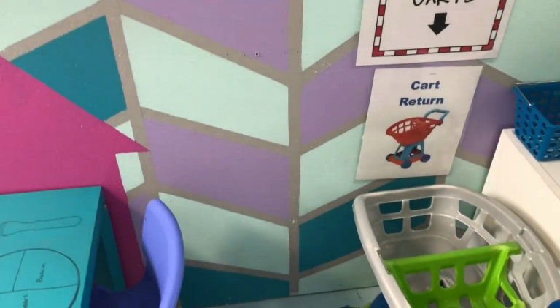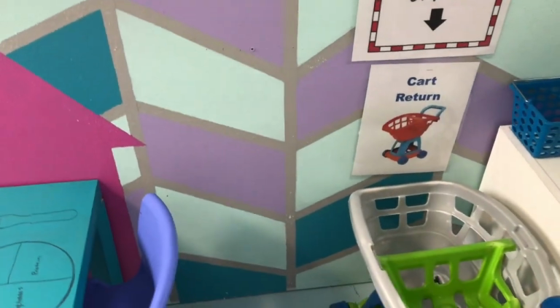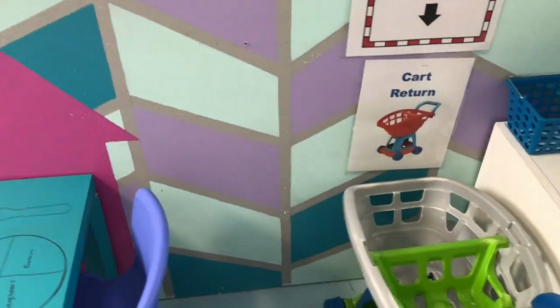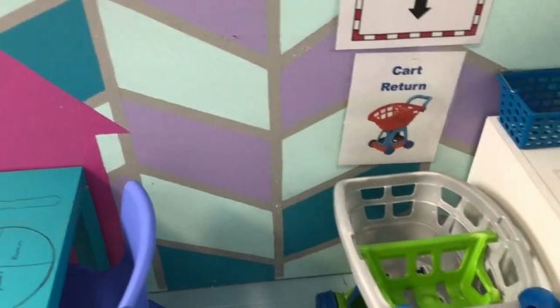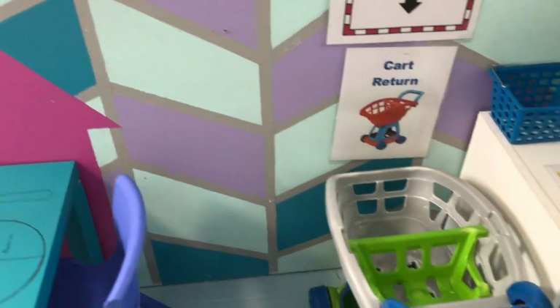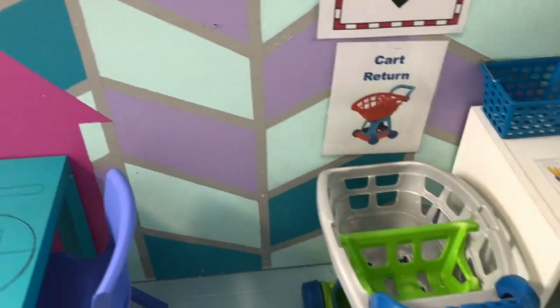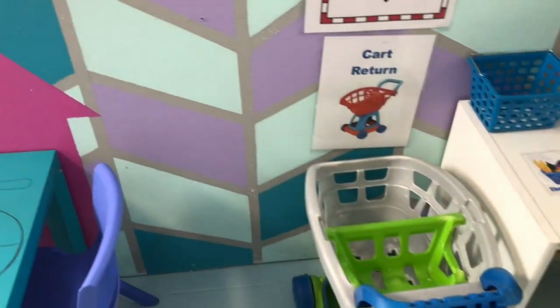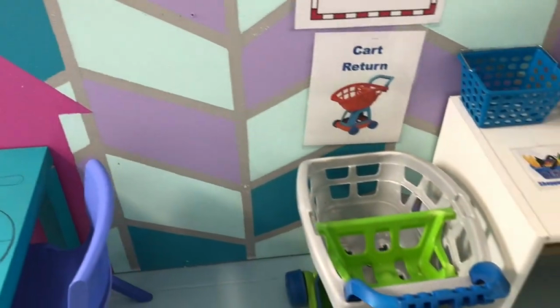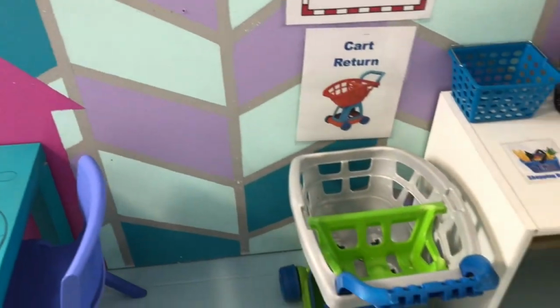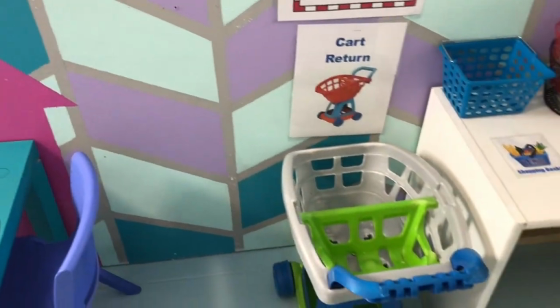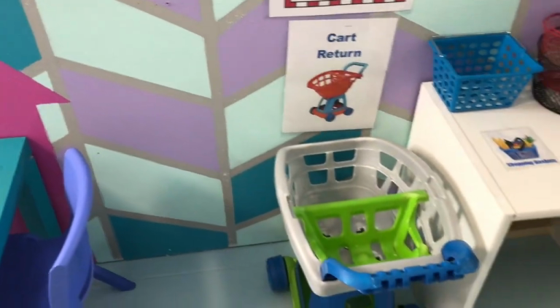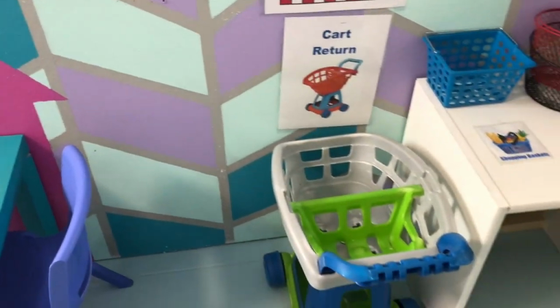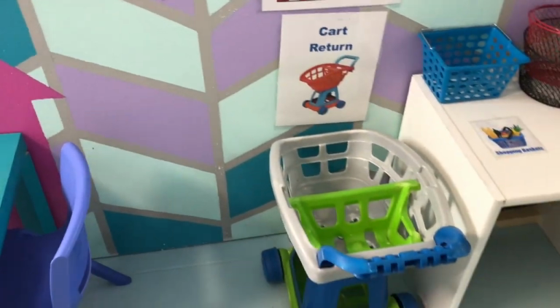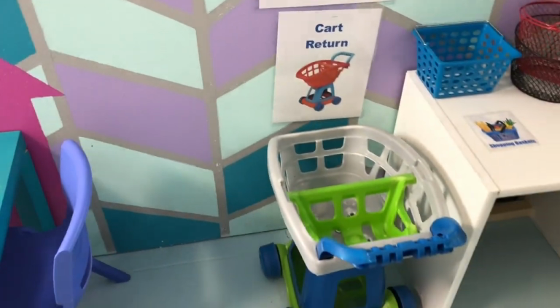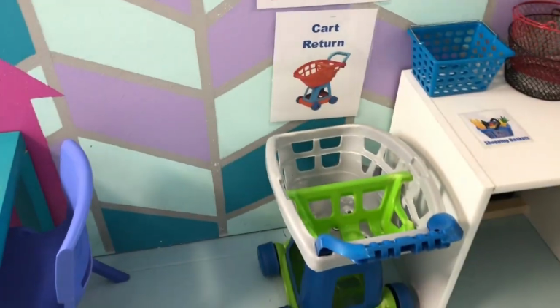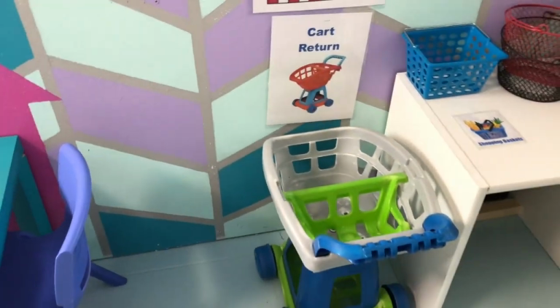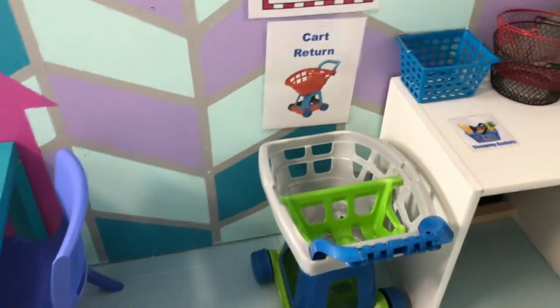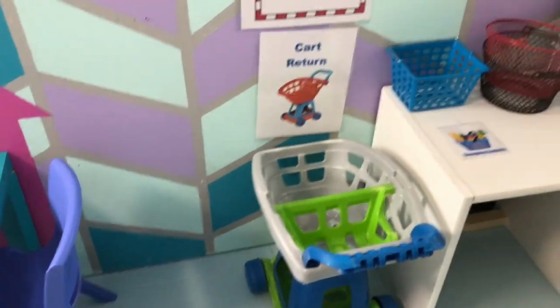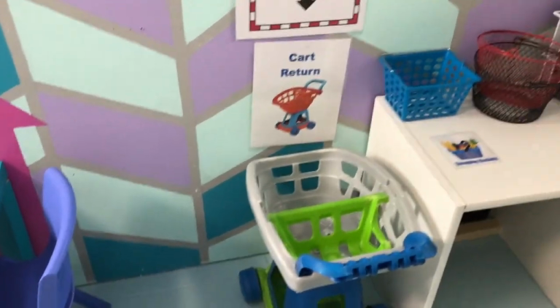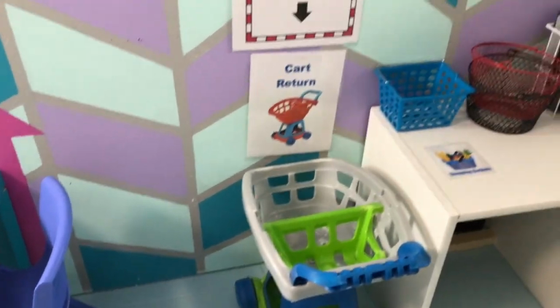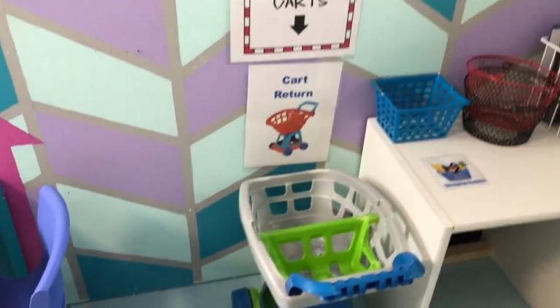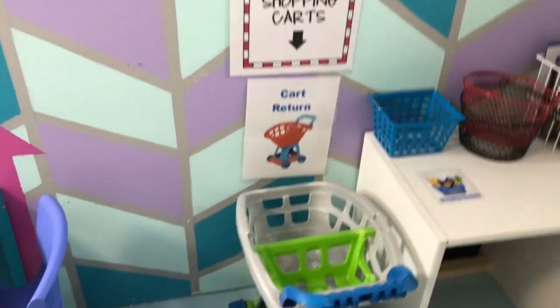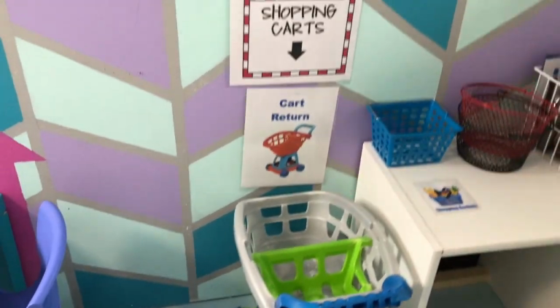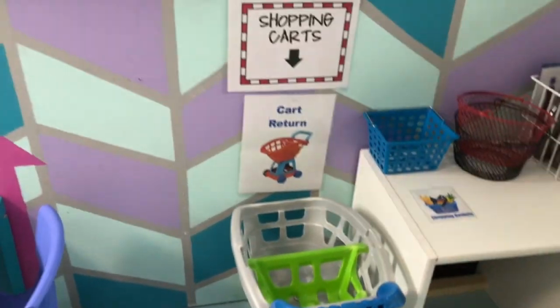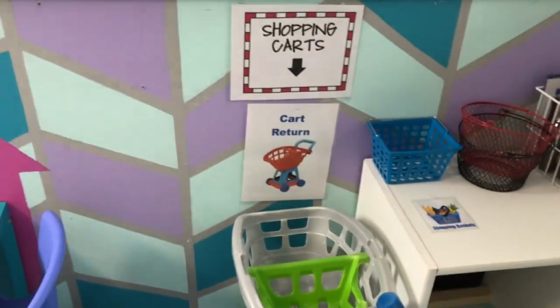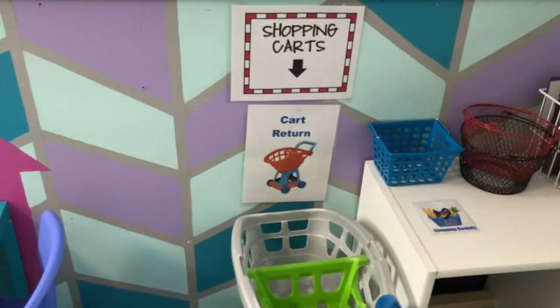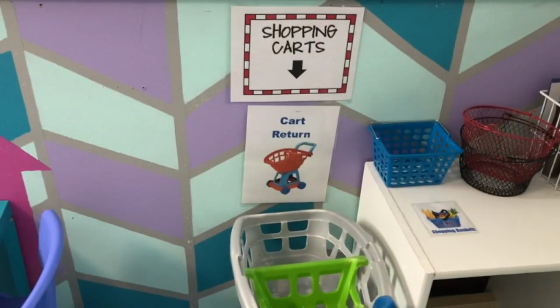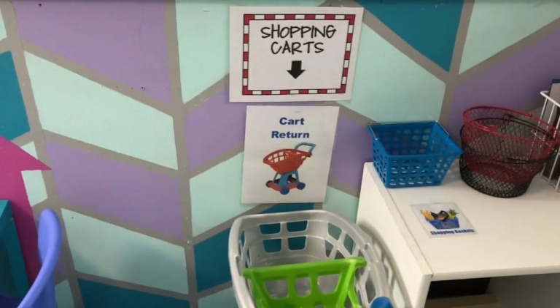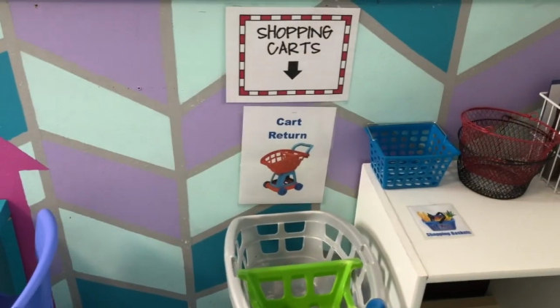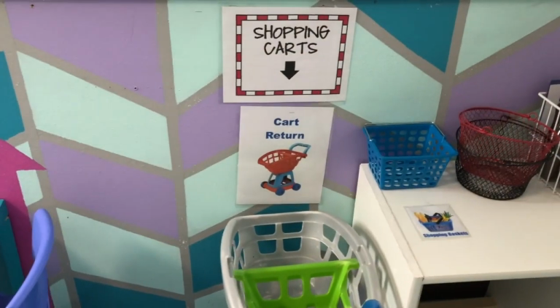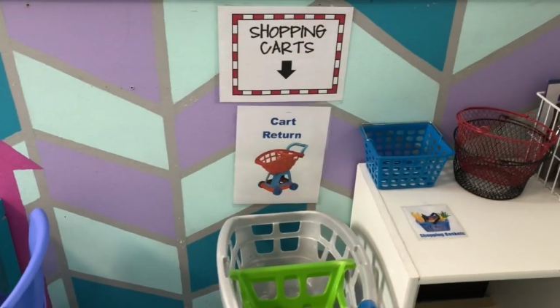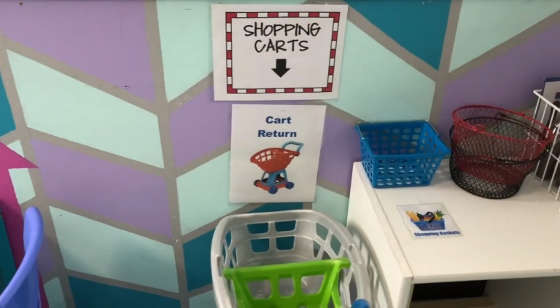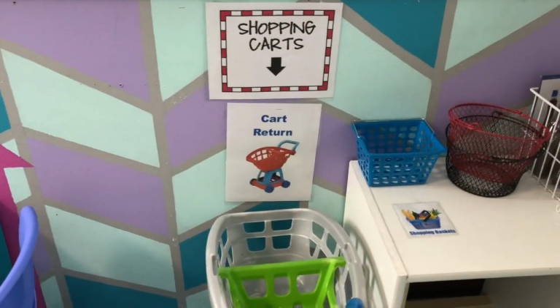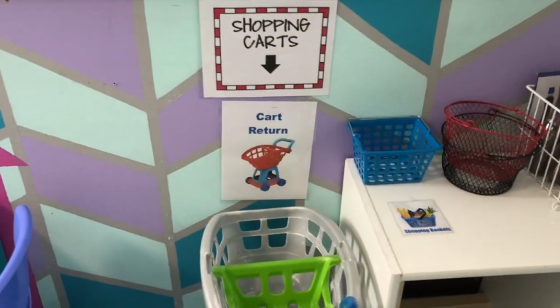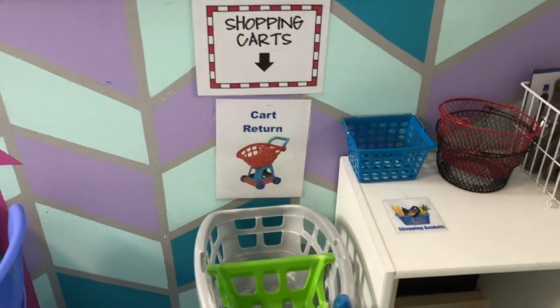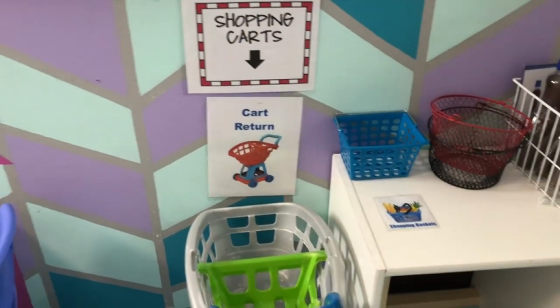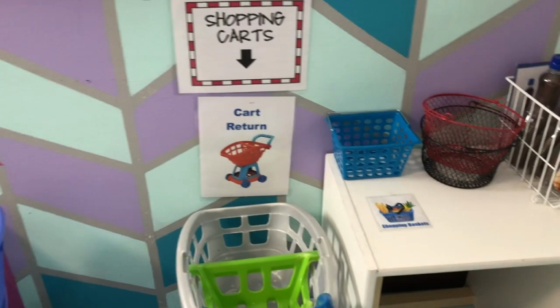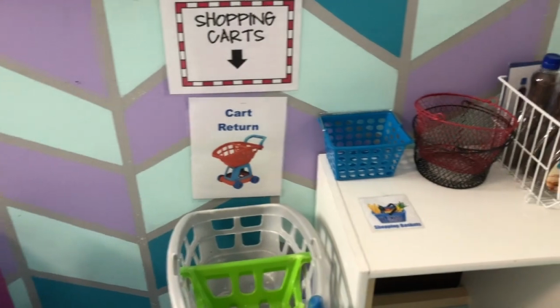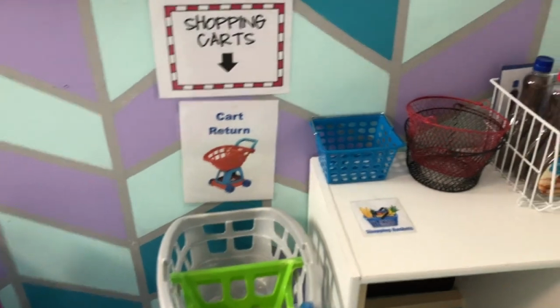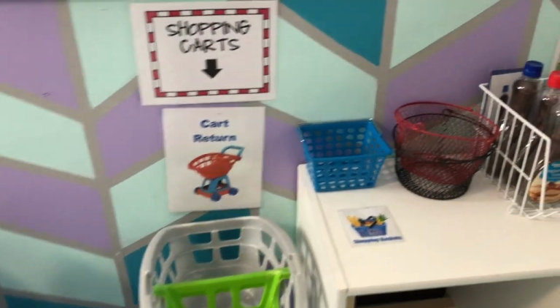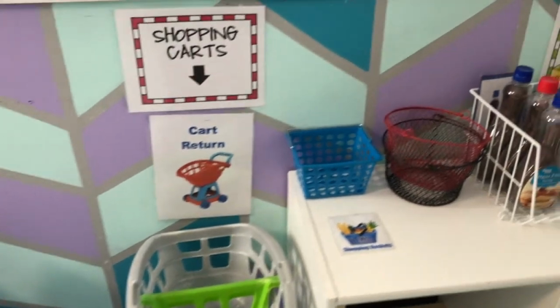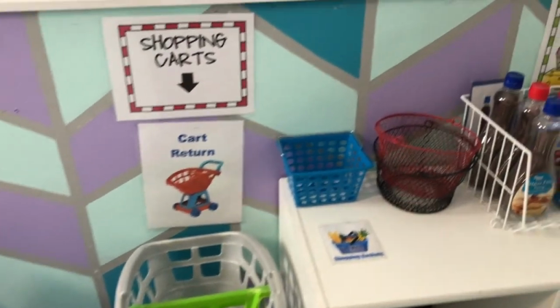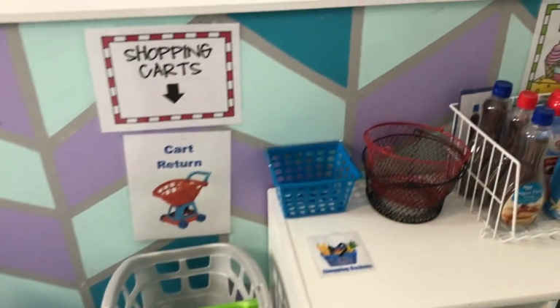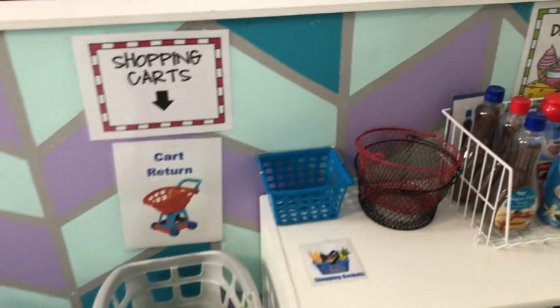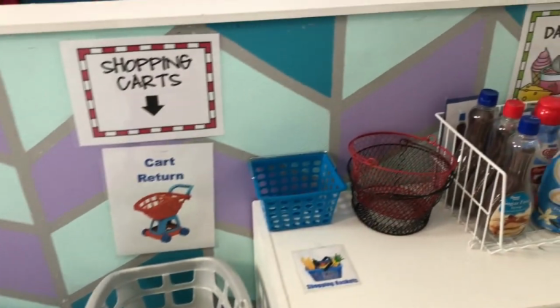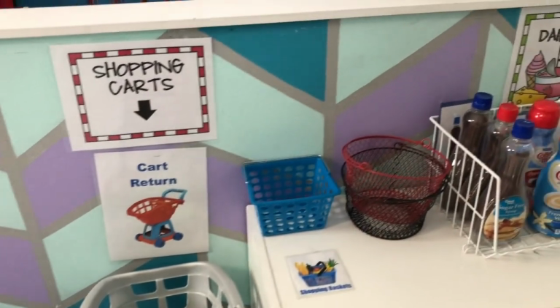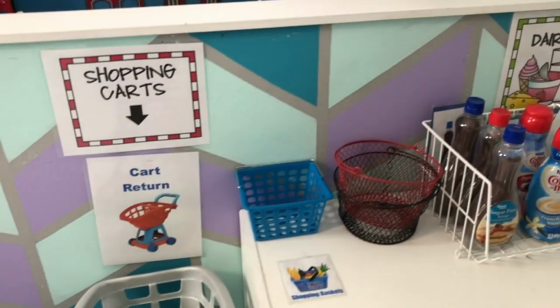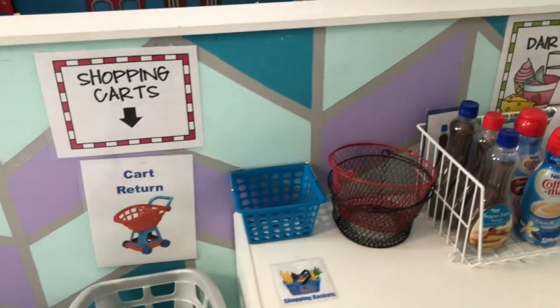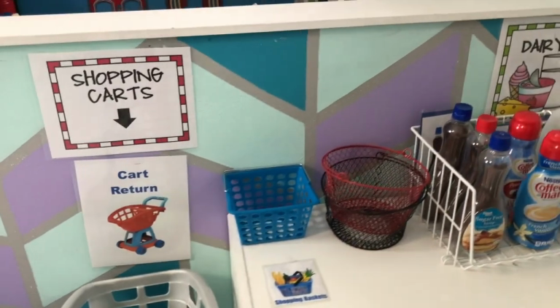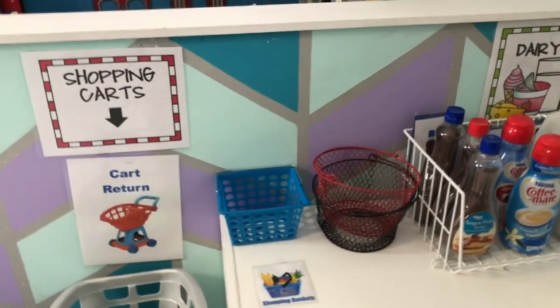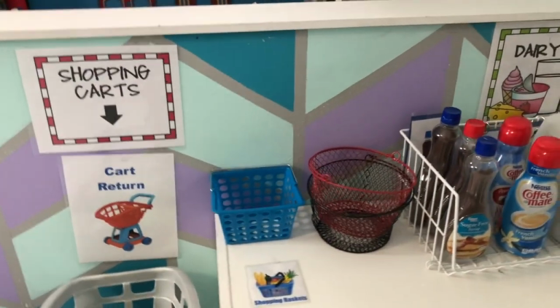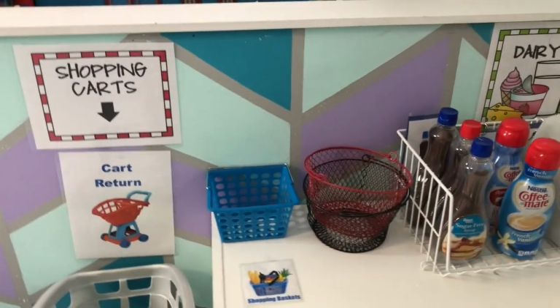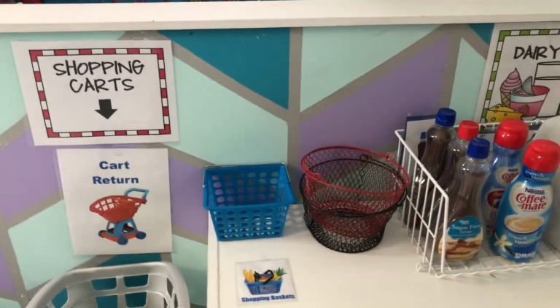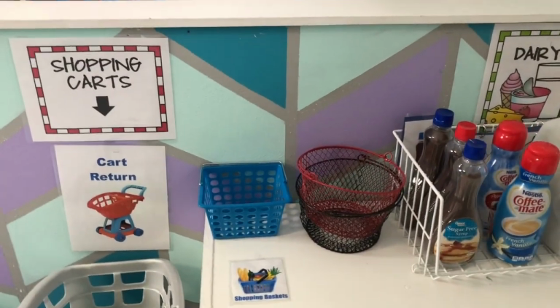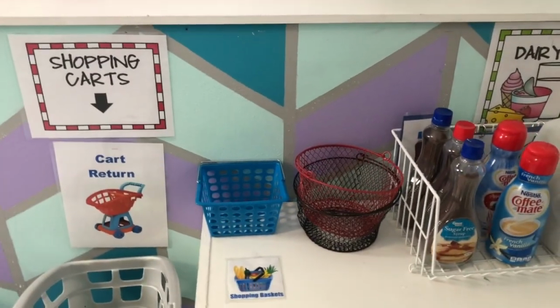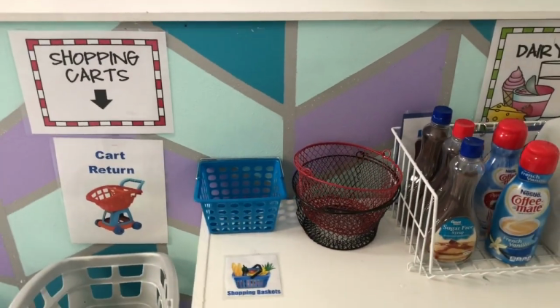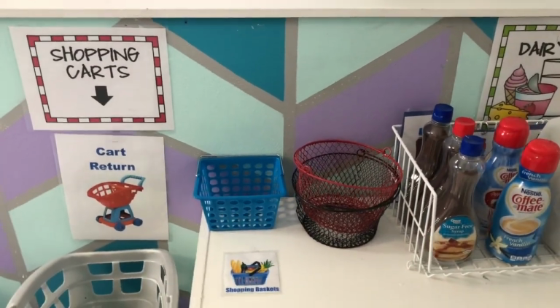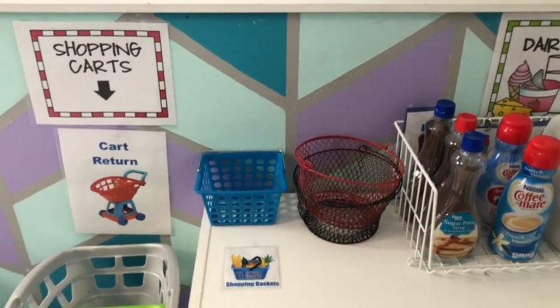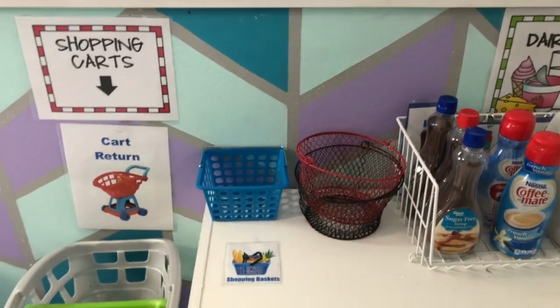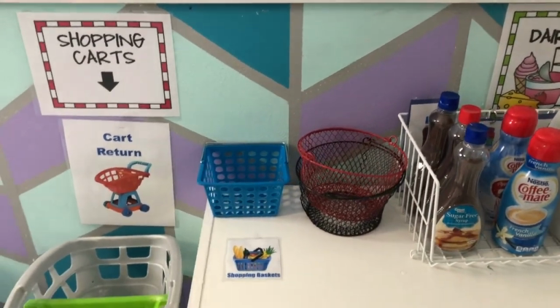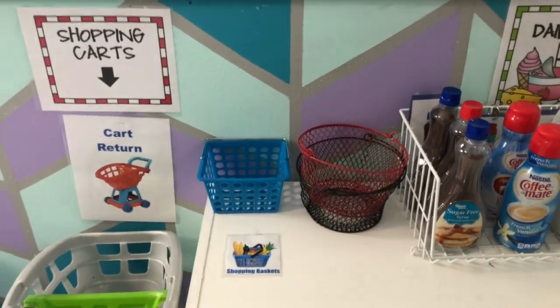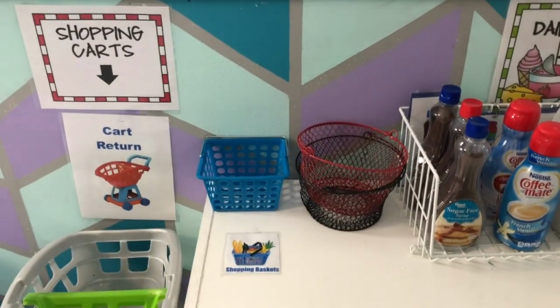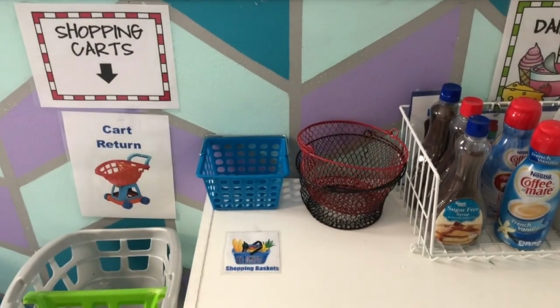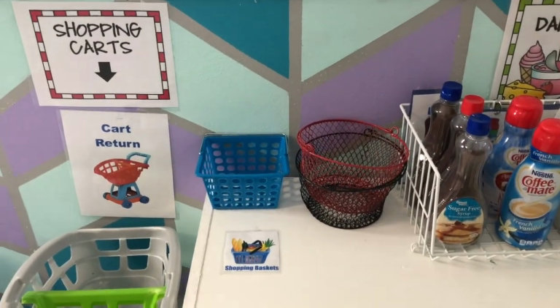Here I have the shopping cart and the shopping cart return. I try to put signs on just about everything so they know how to put things back when they're finished.